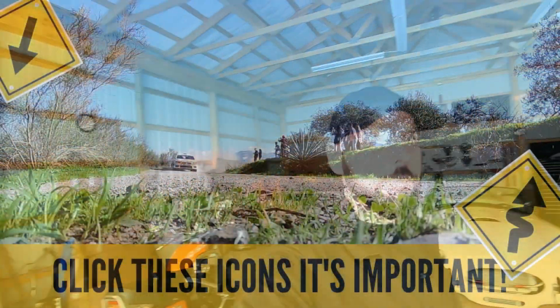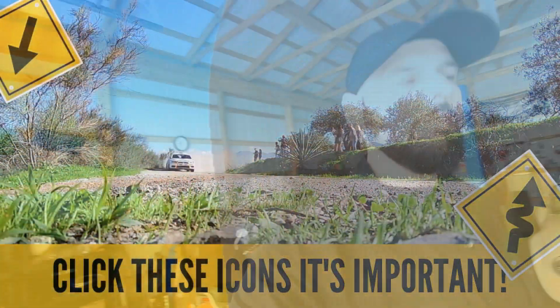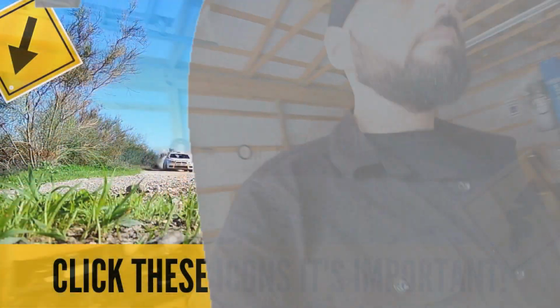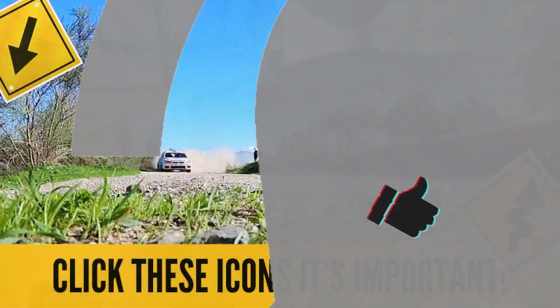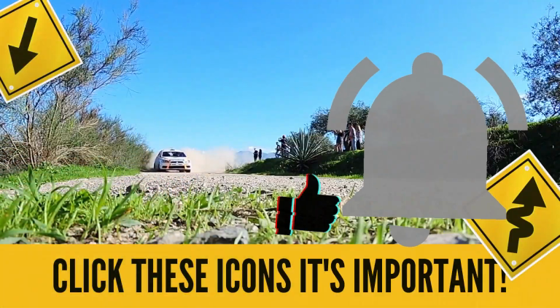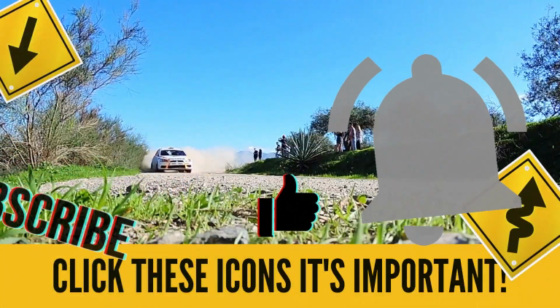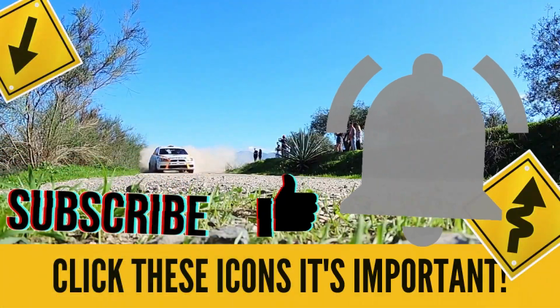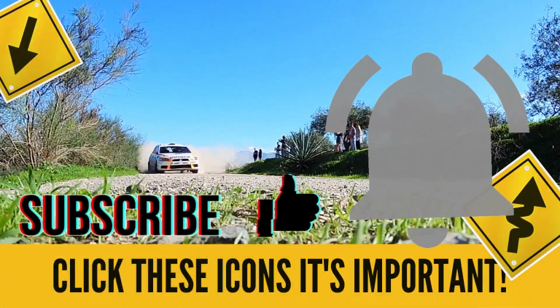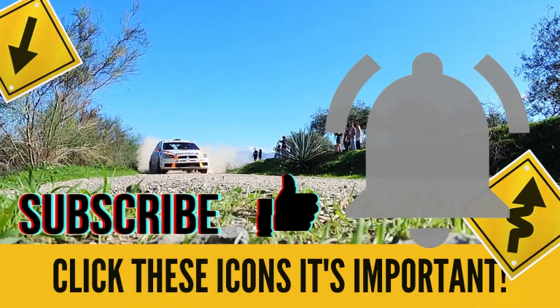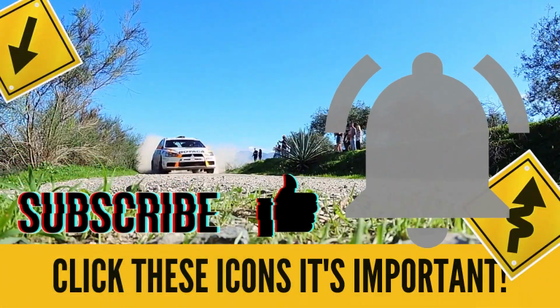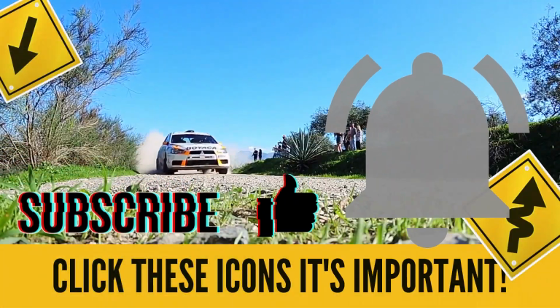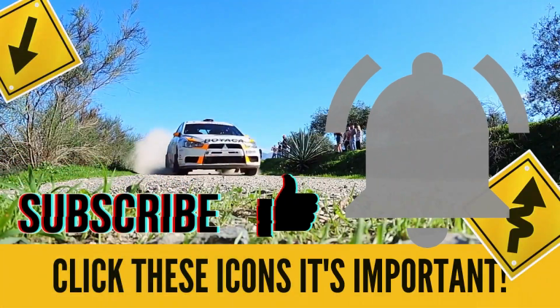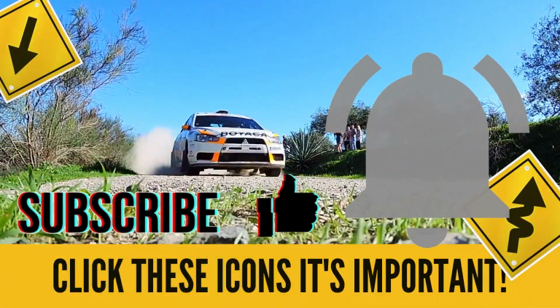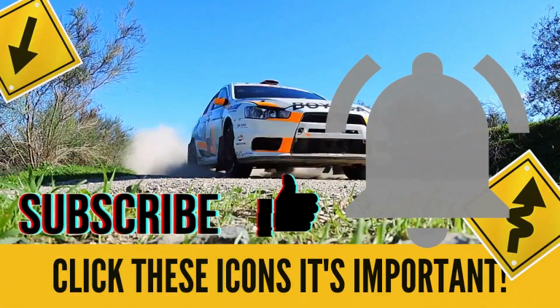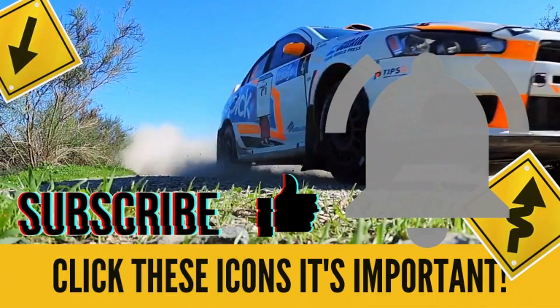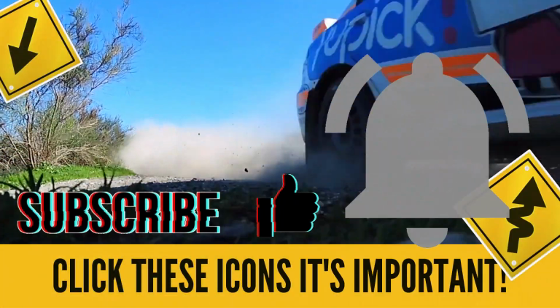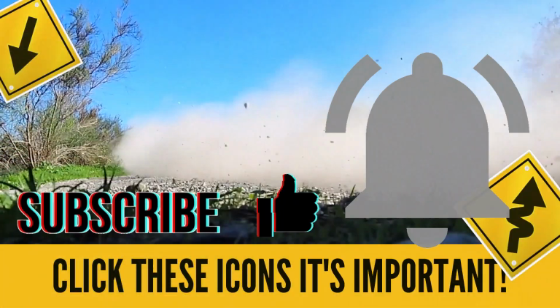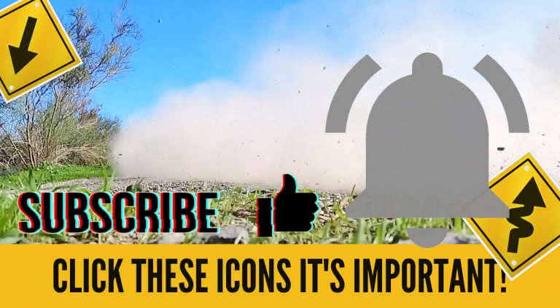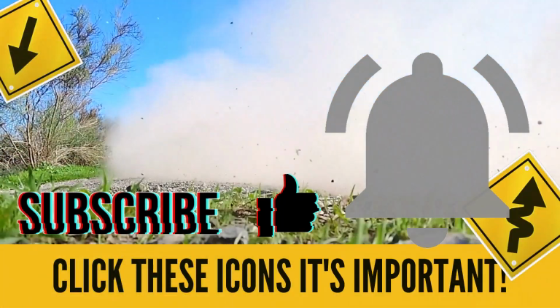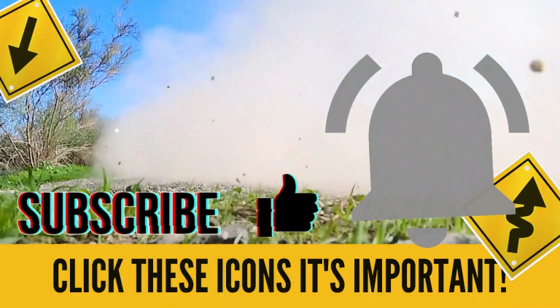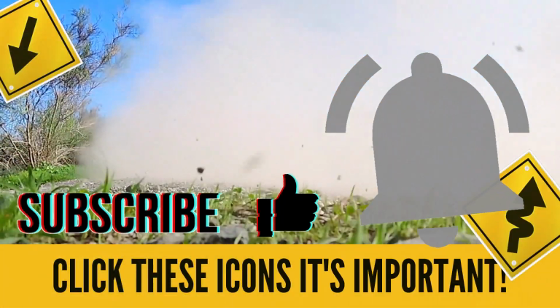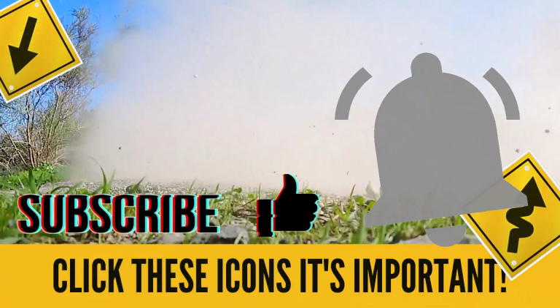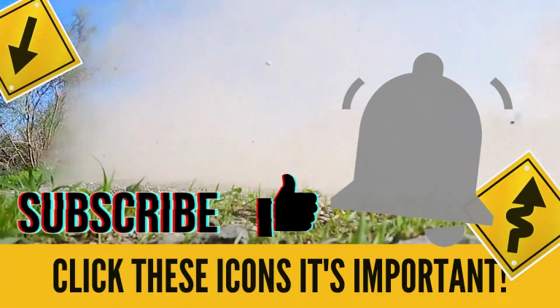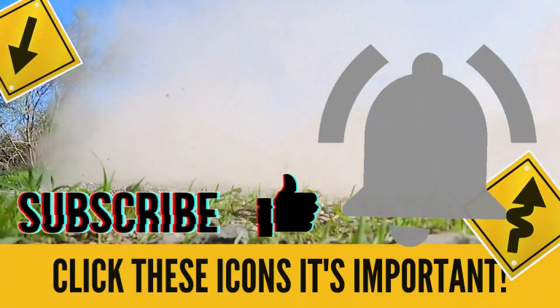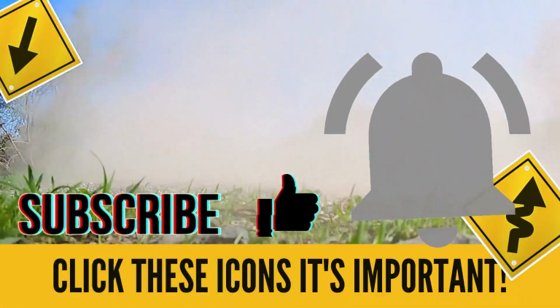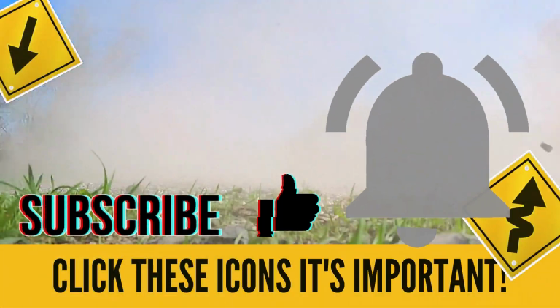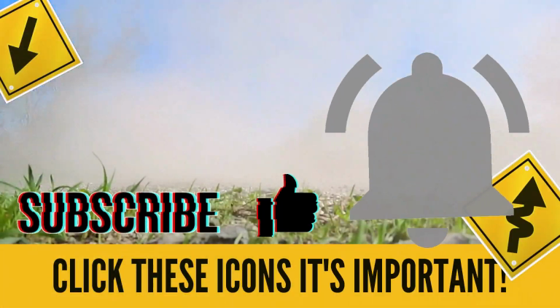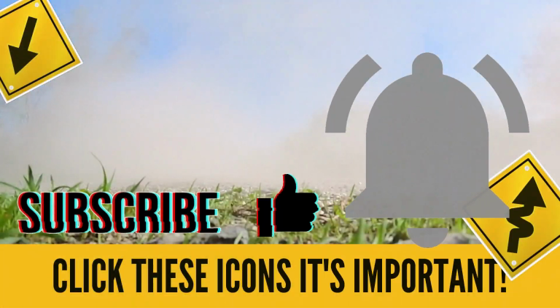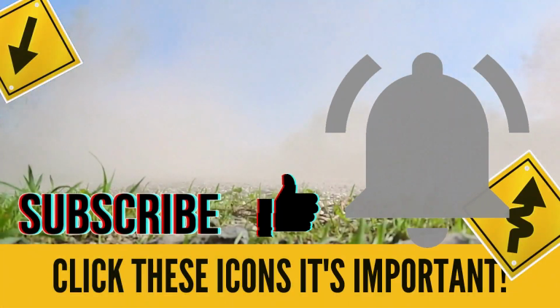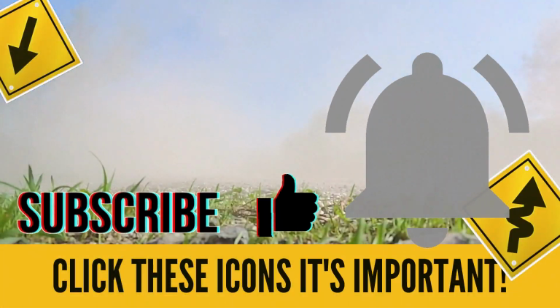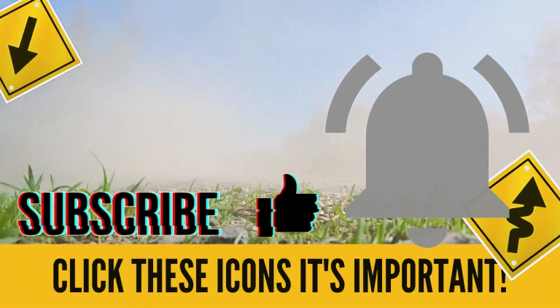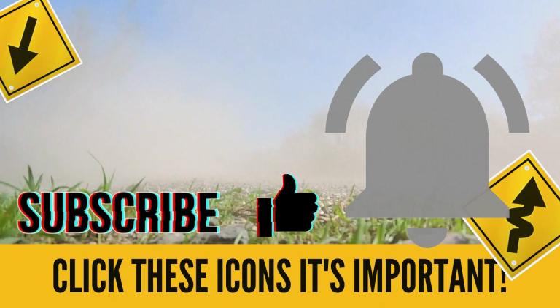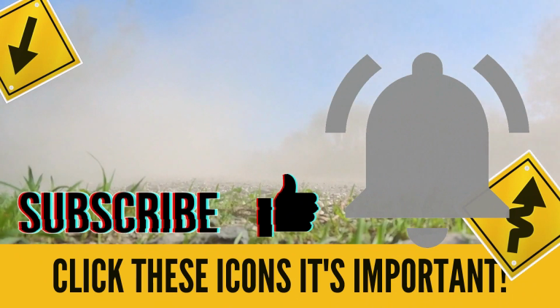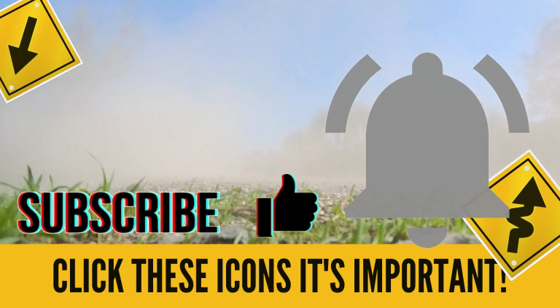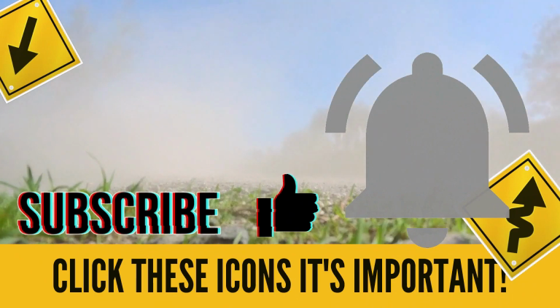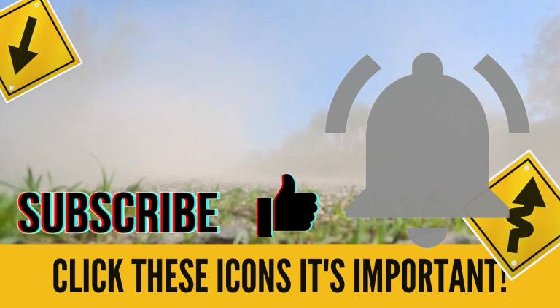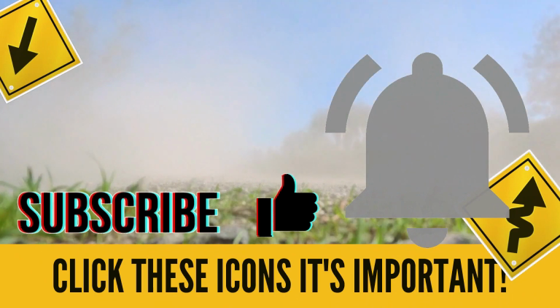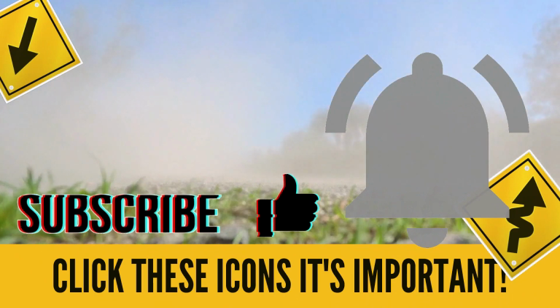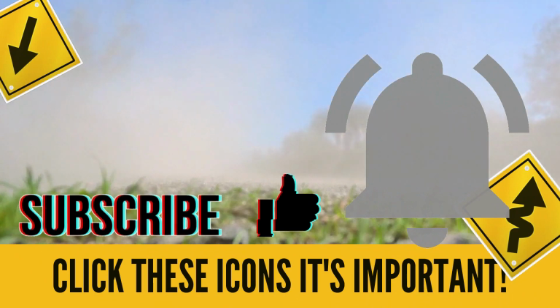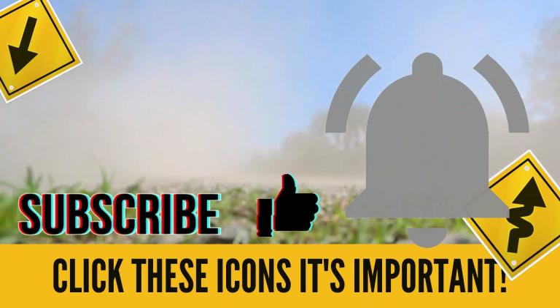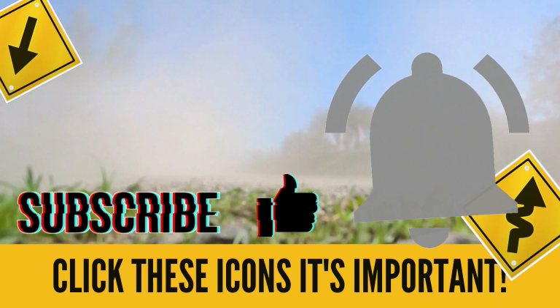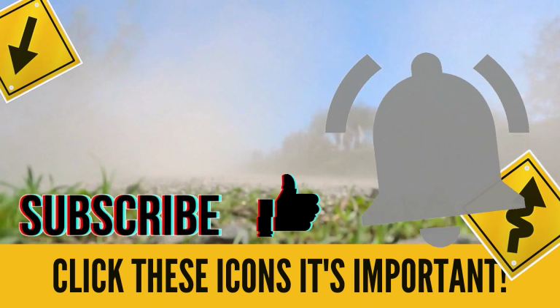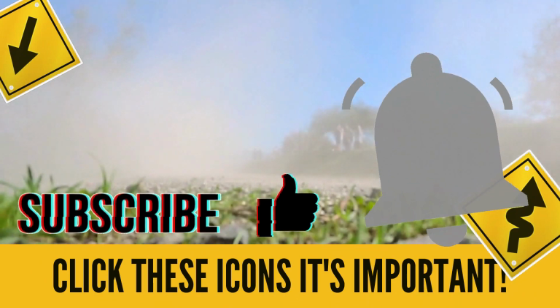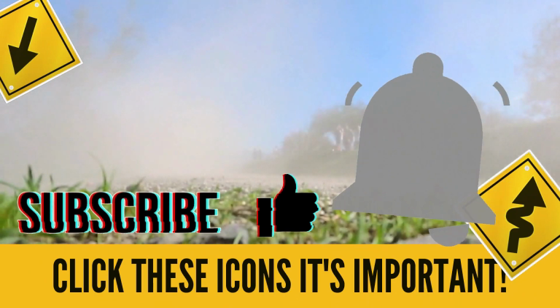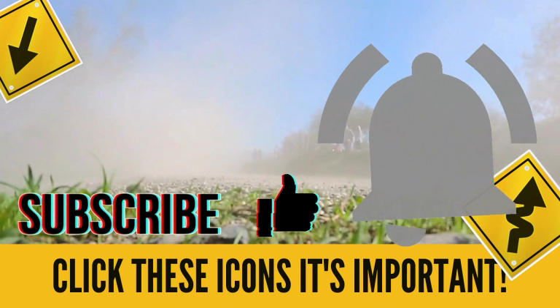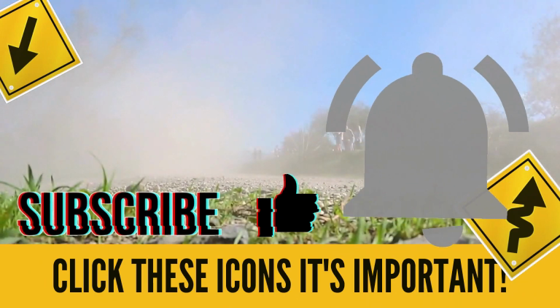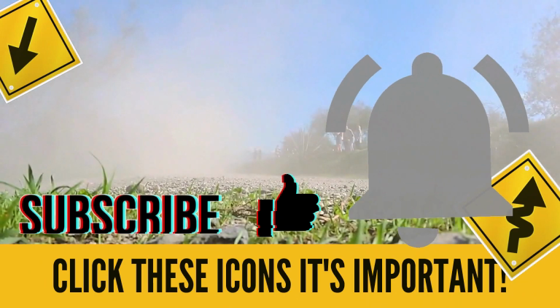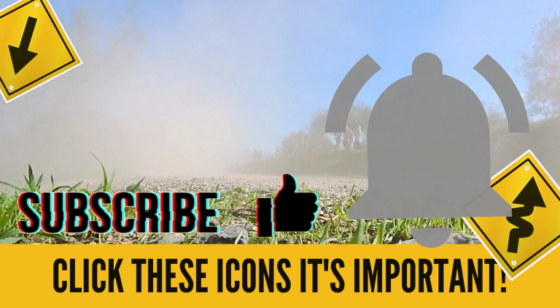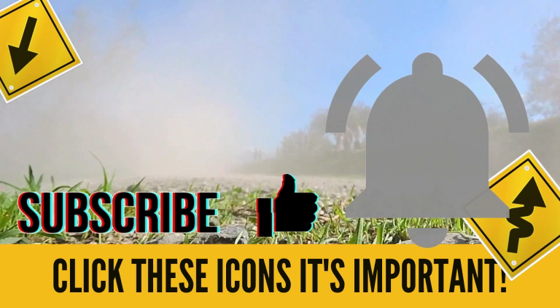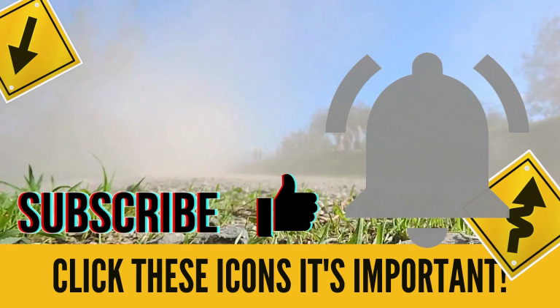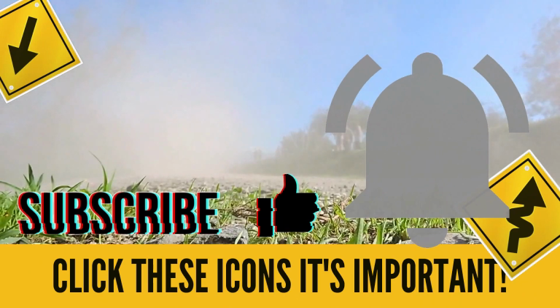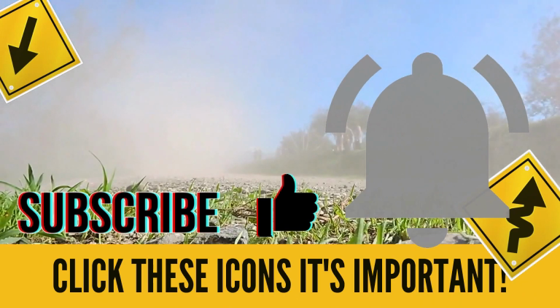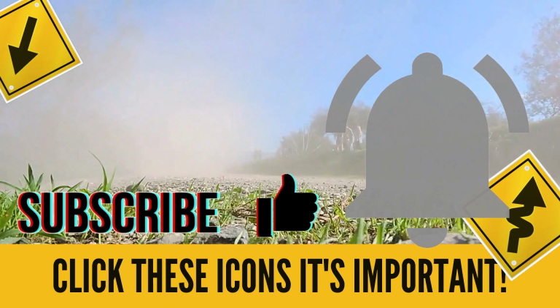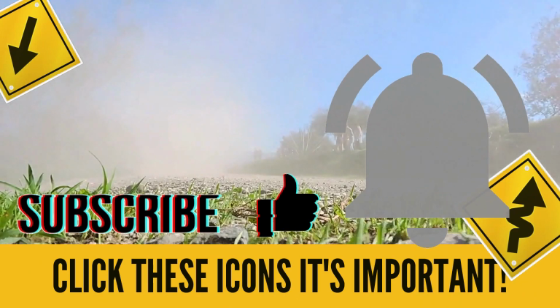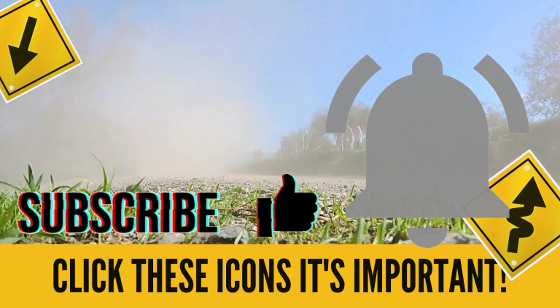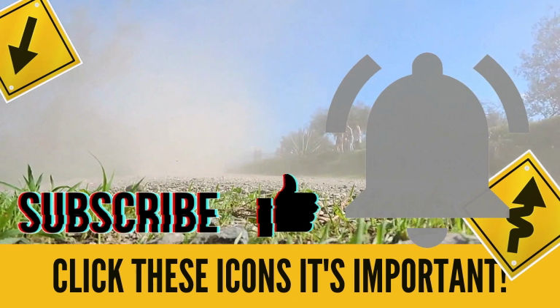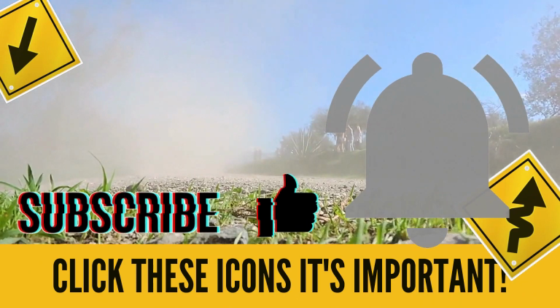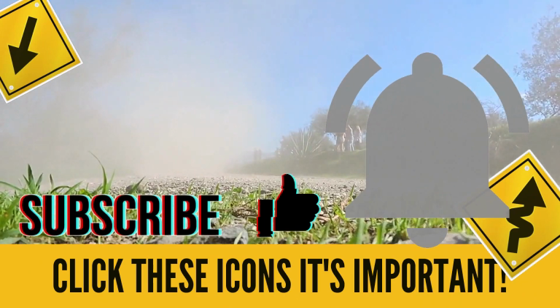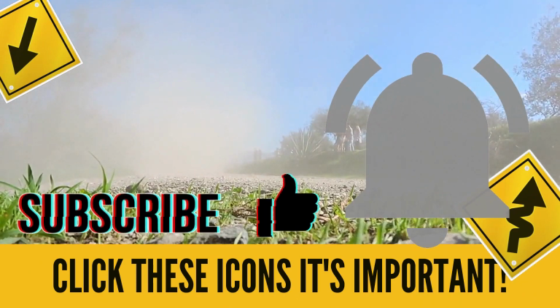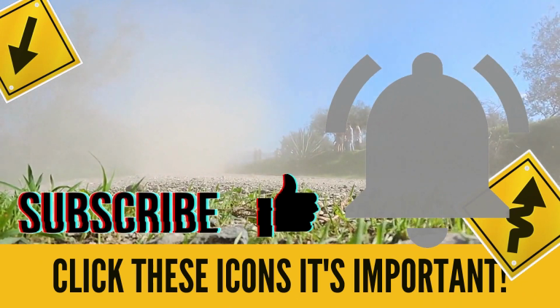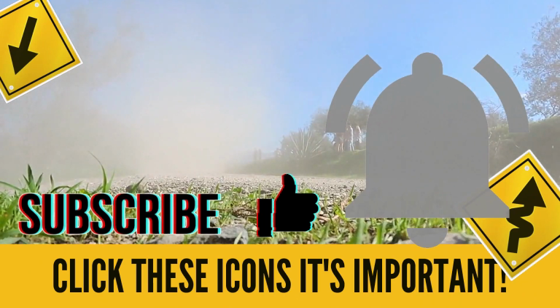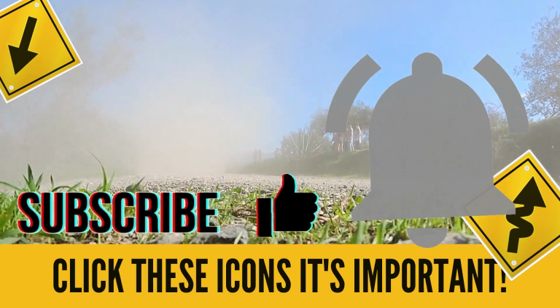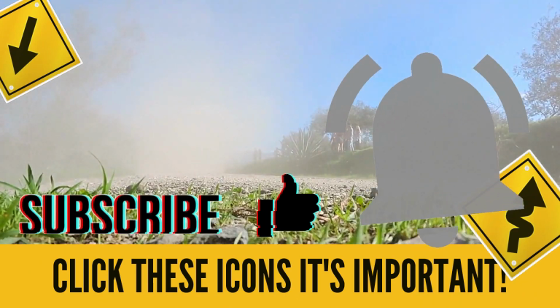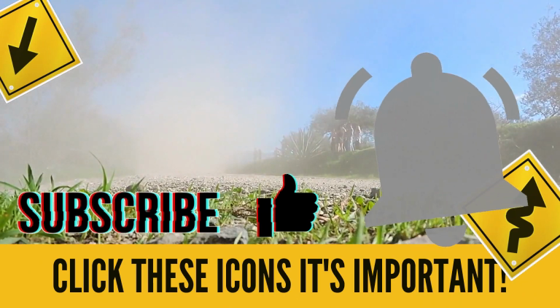Before I play this video for everyone, don't forget to turn on your notifications so you can see future updates on my channel whenever I post them. Thank you again, everybody. Hopefully you enjoy.